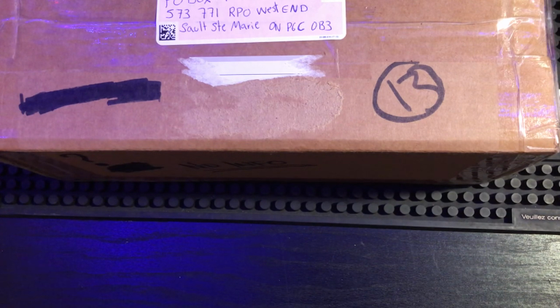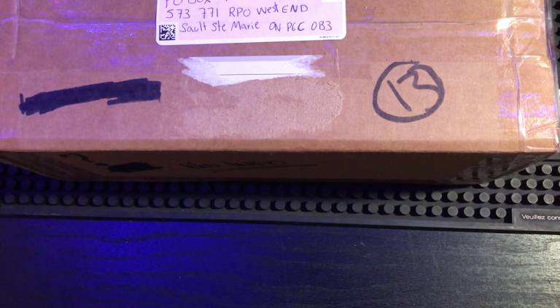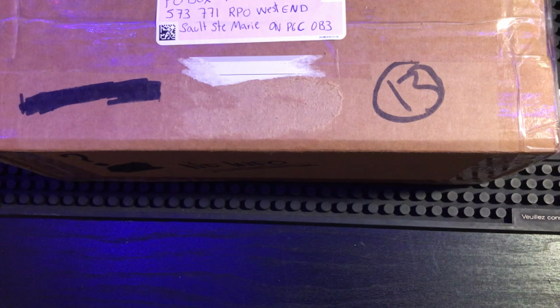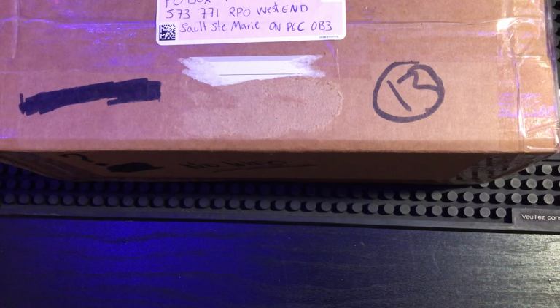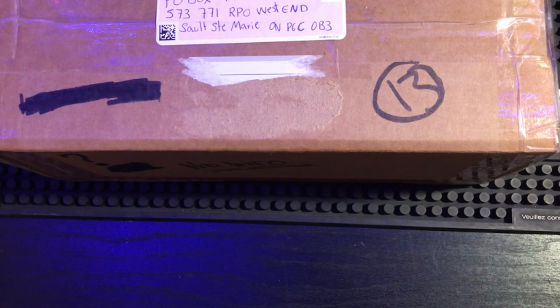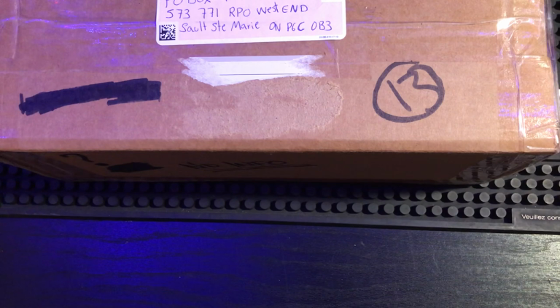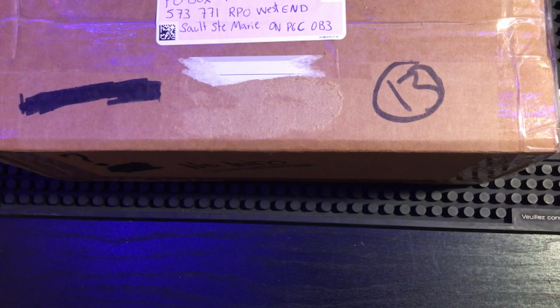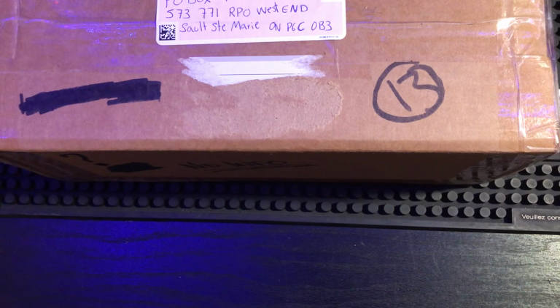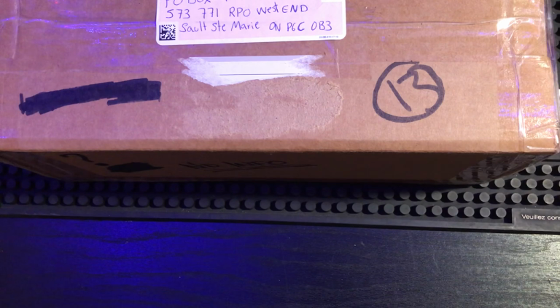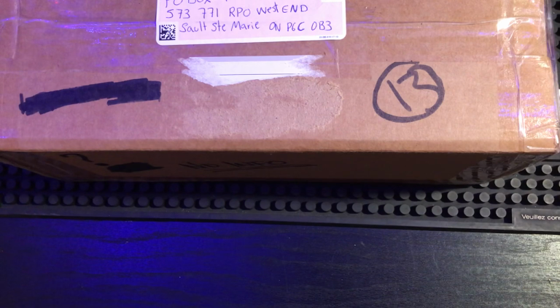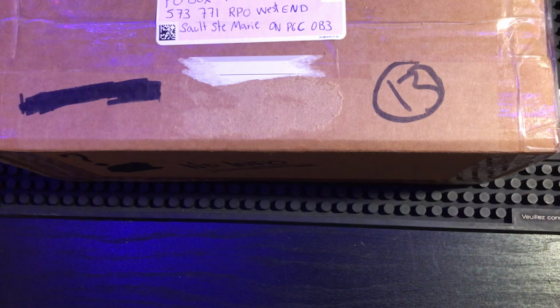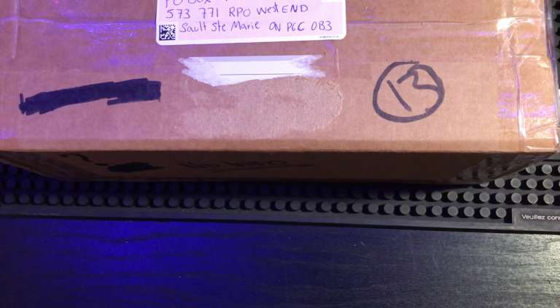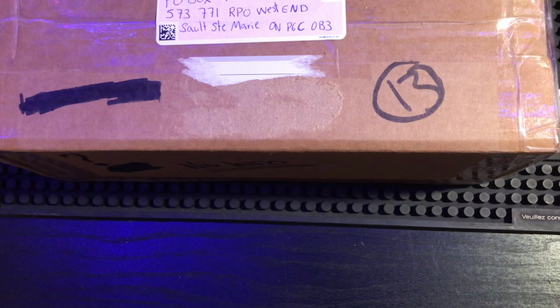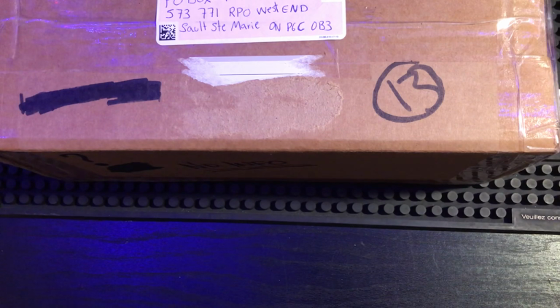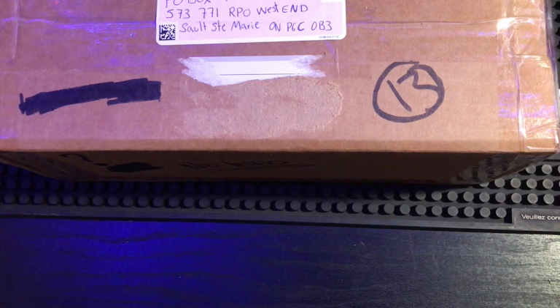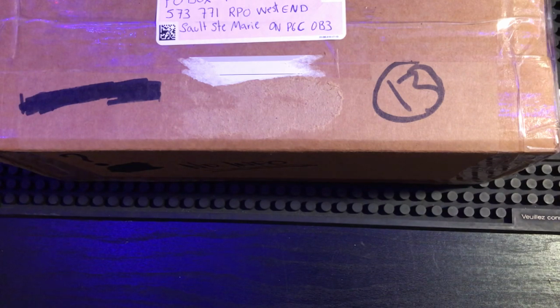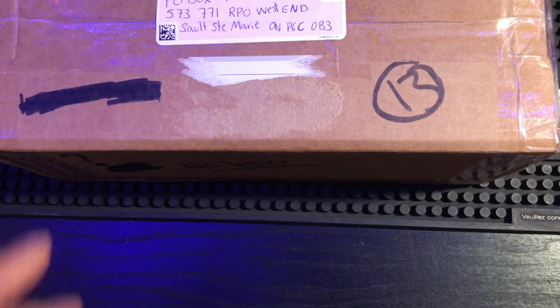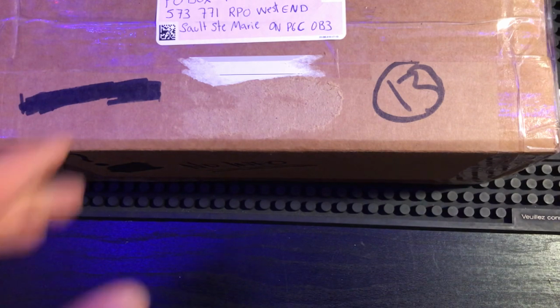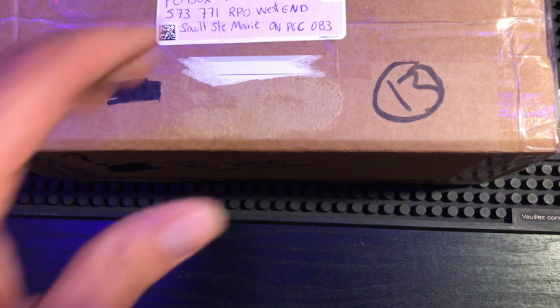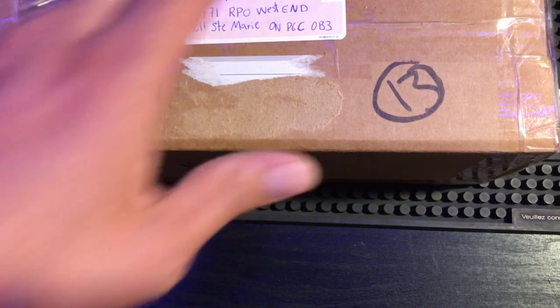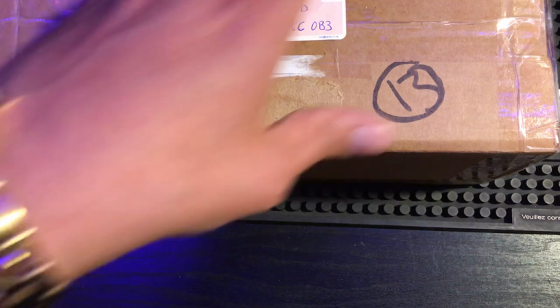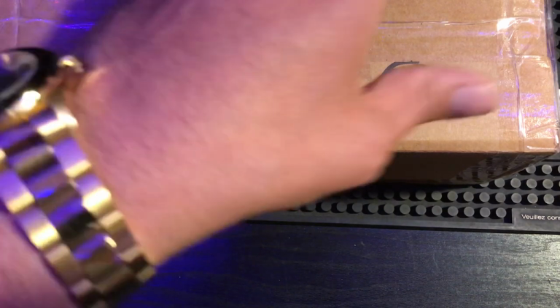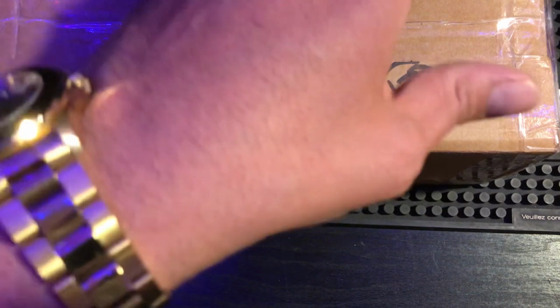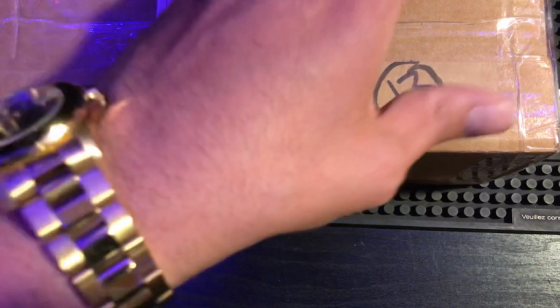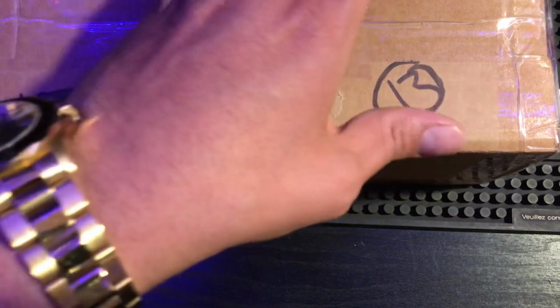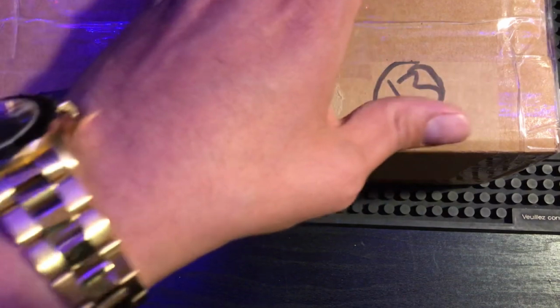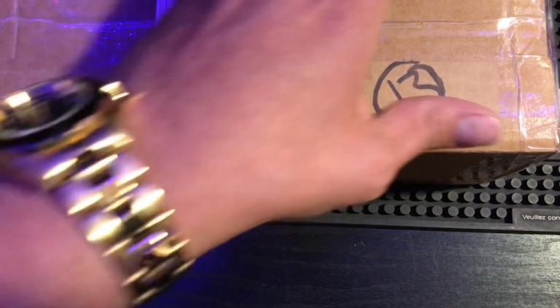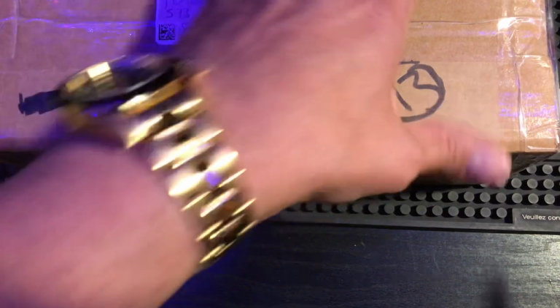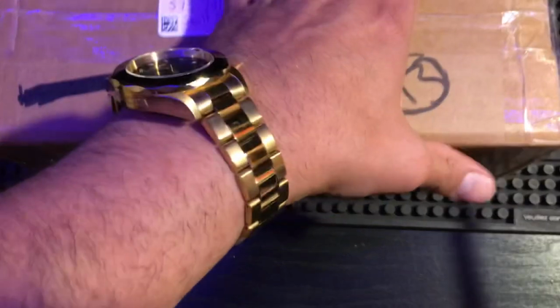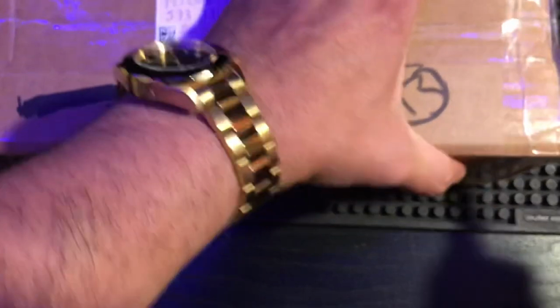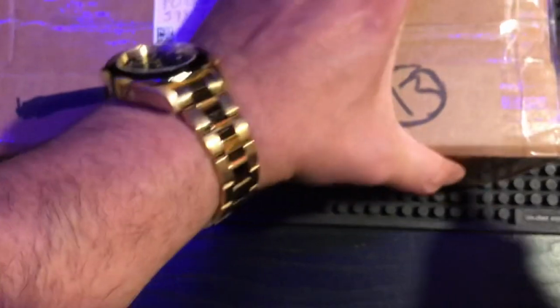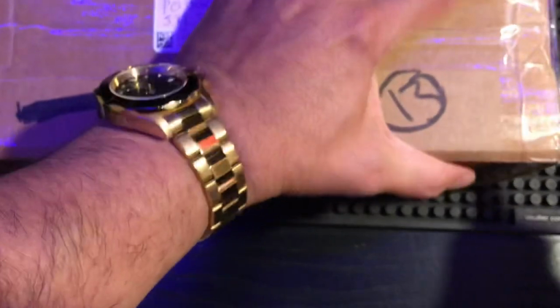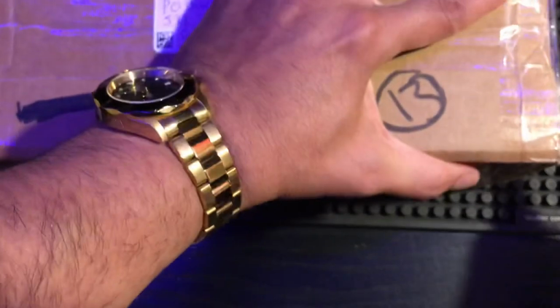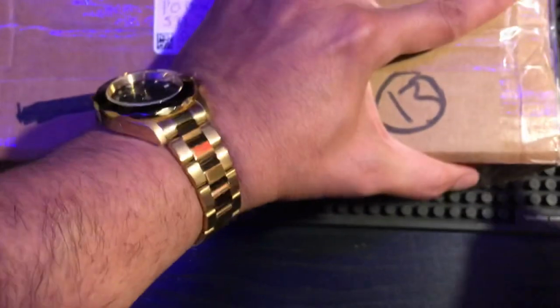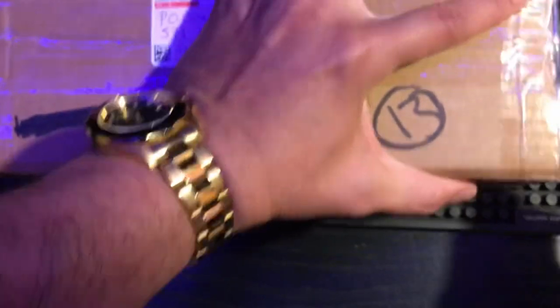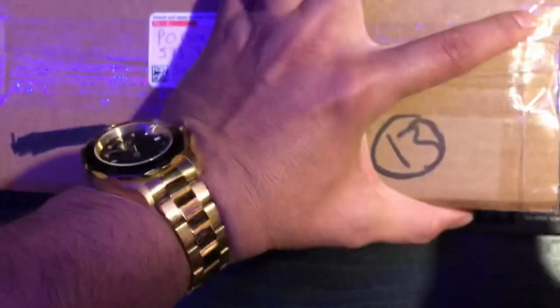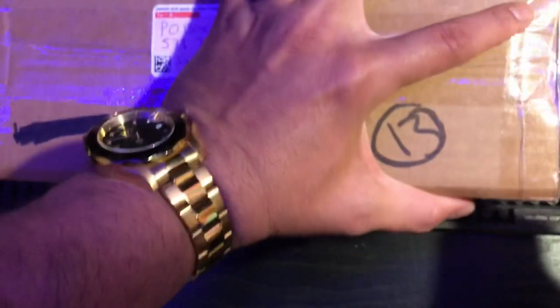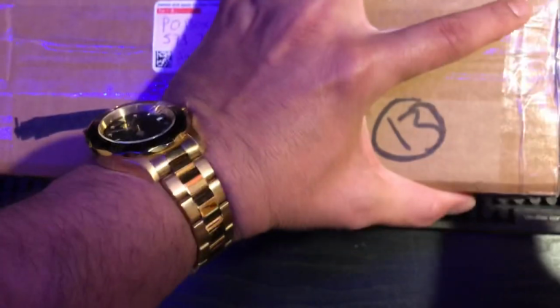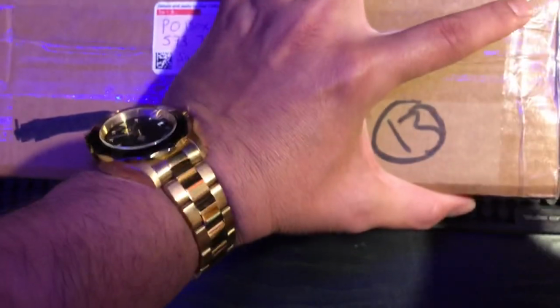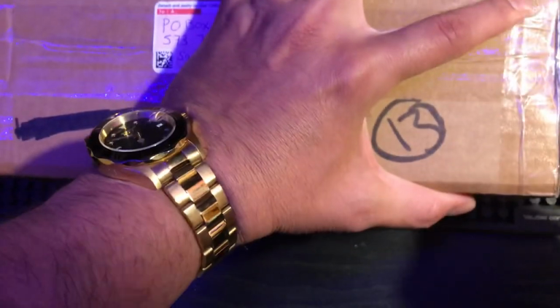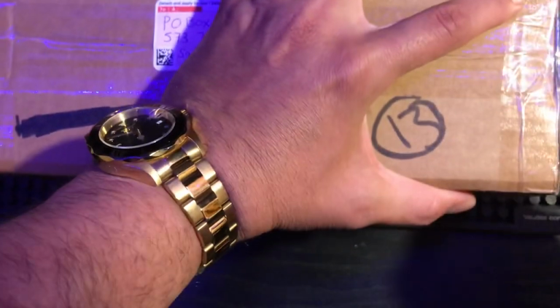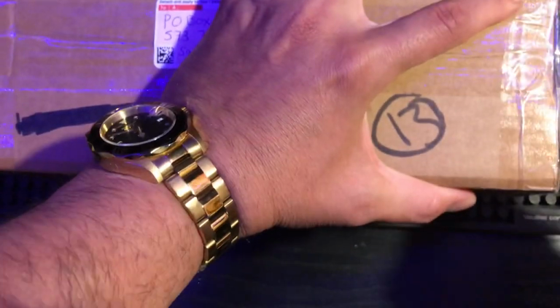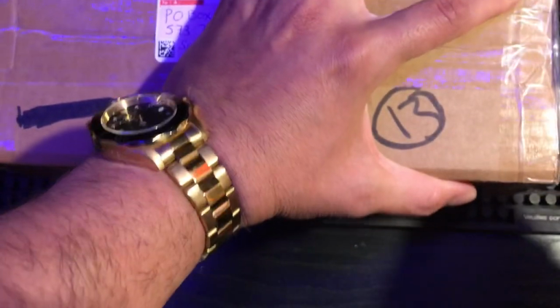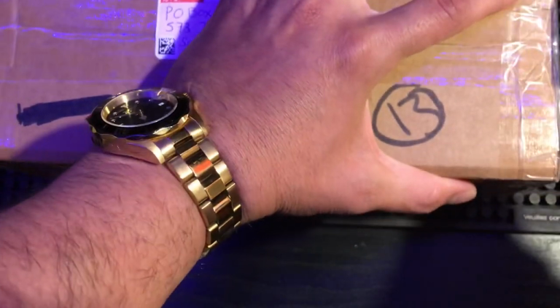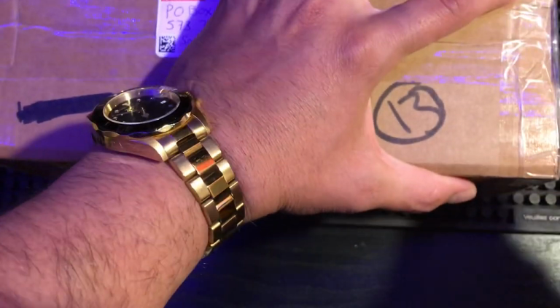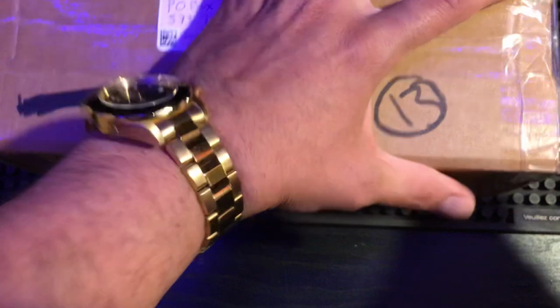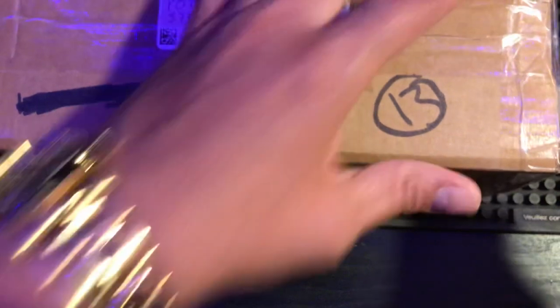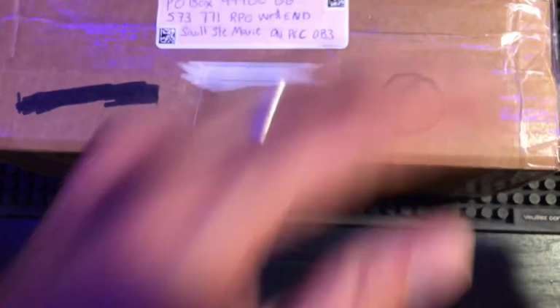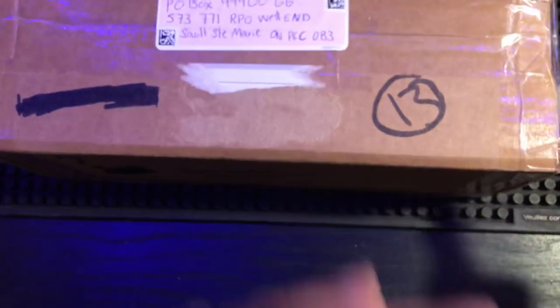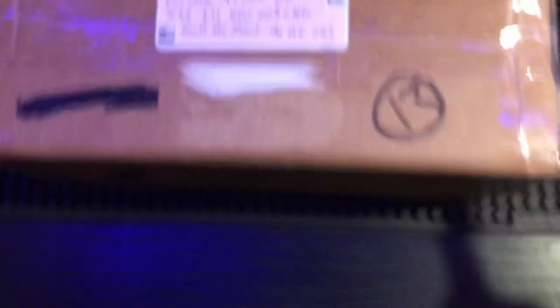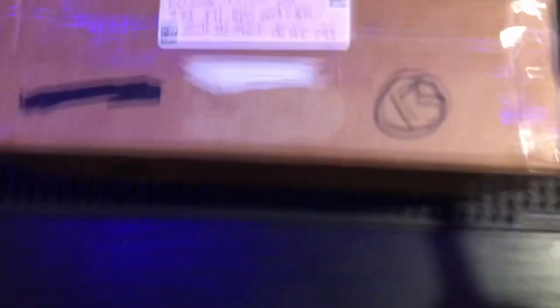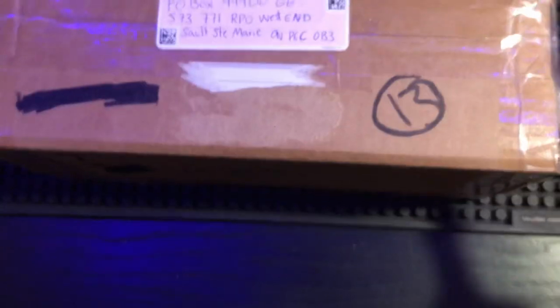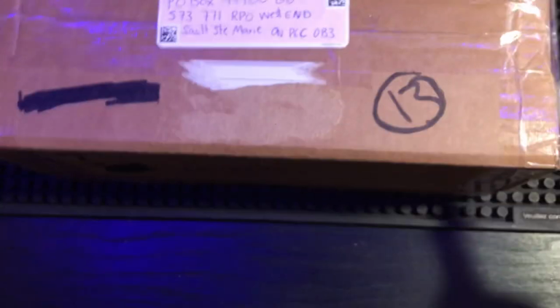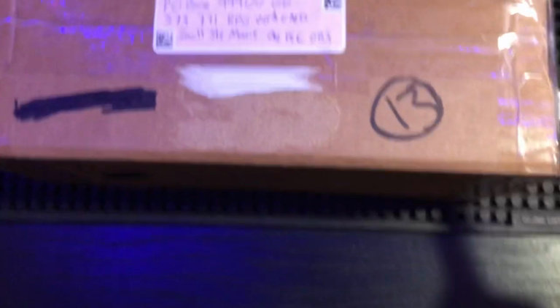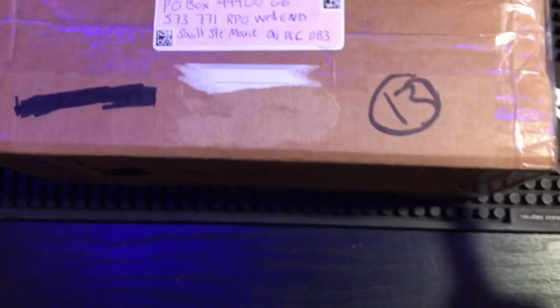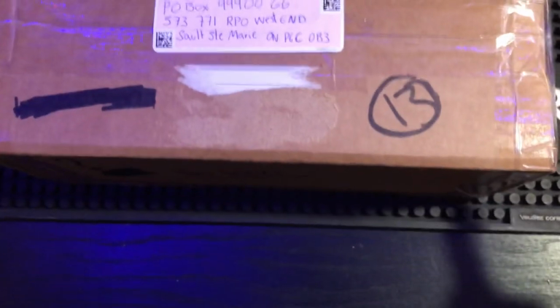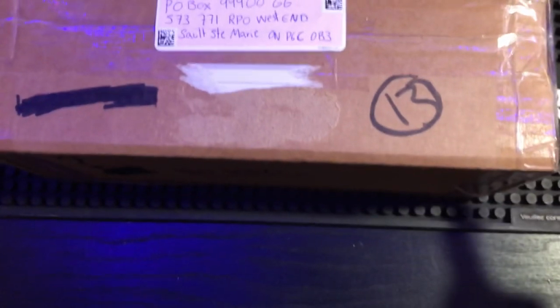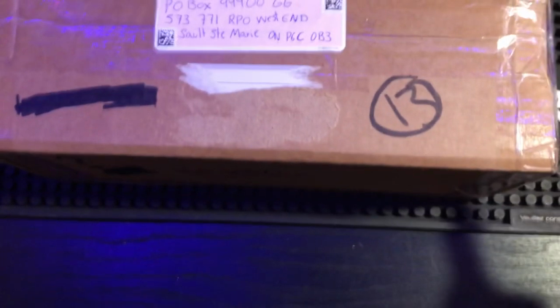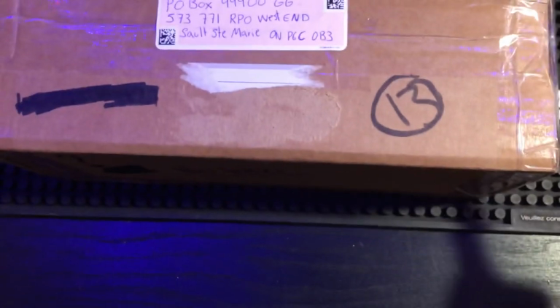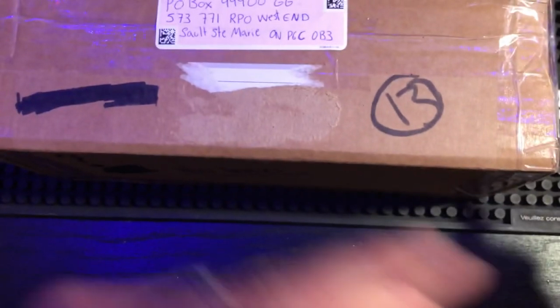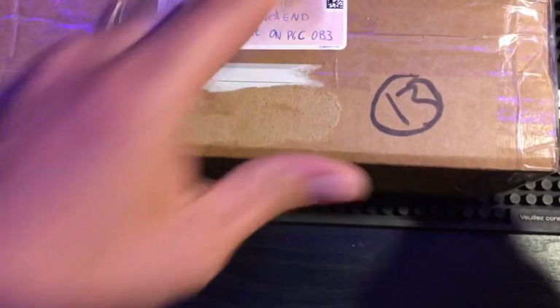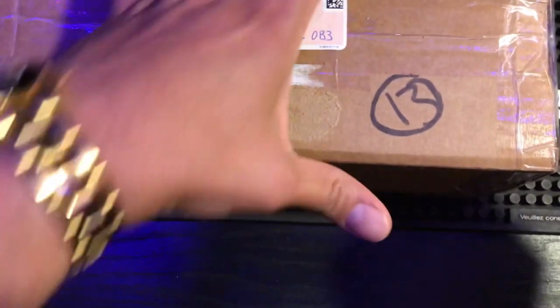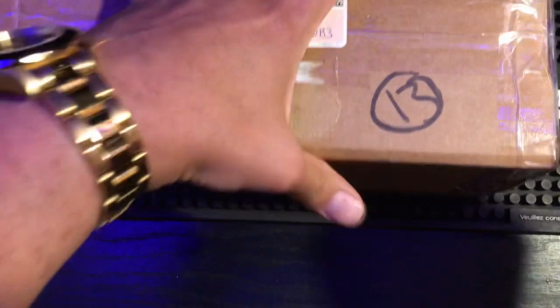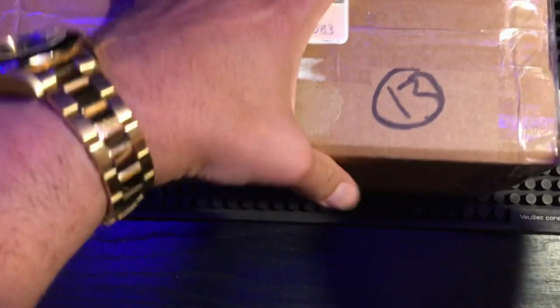I might know what one or two things are in here, but I'm not too sure what he sent, so we're gonna find out together.